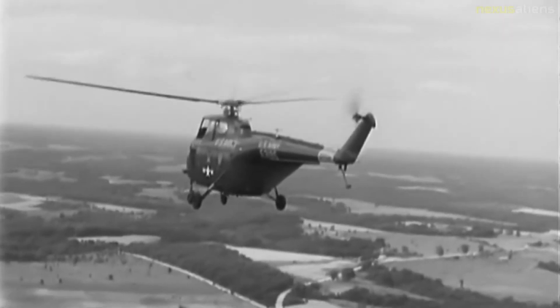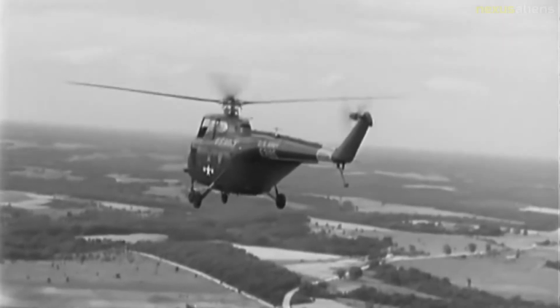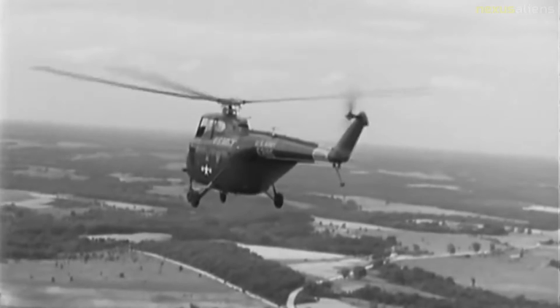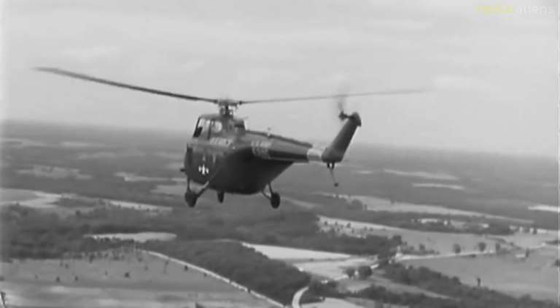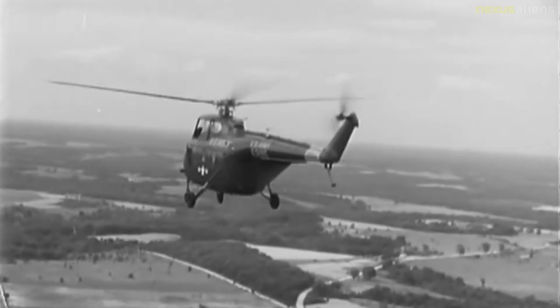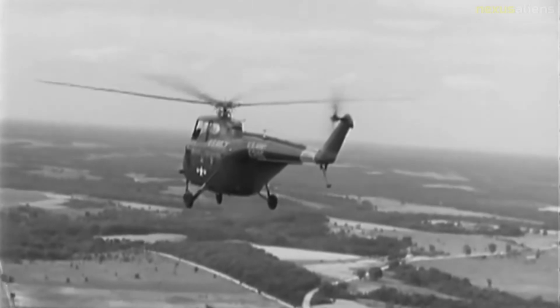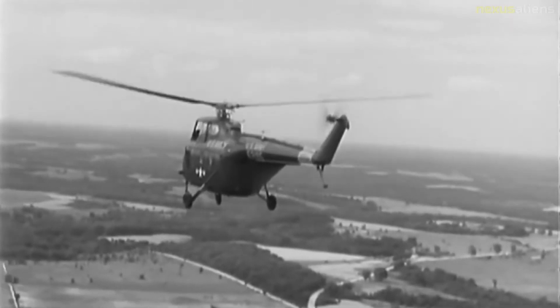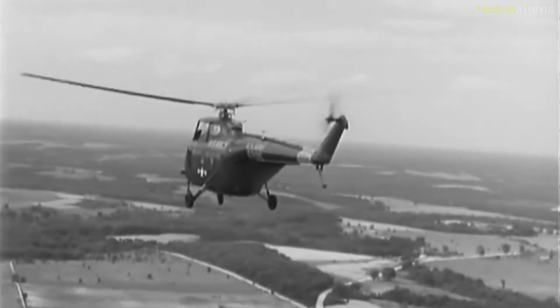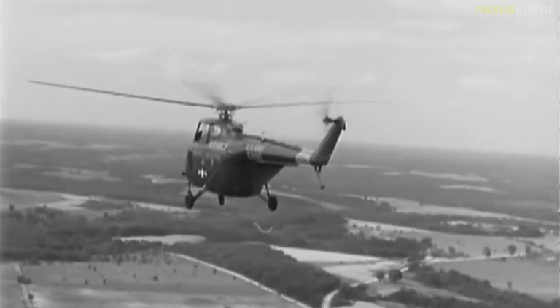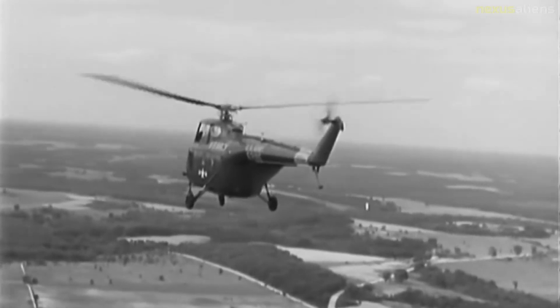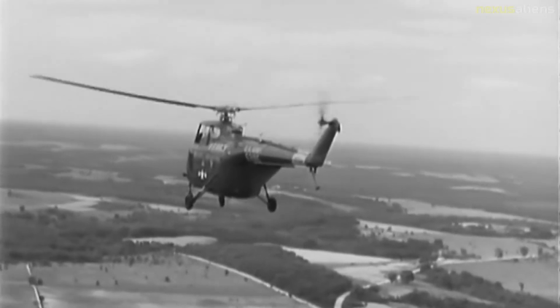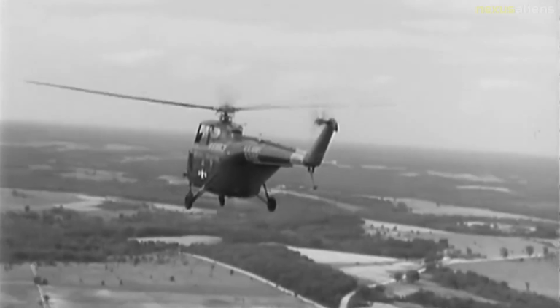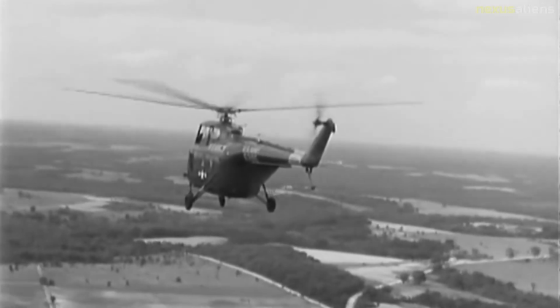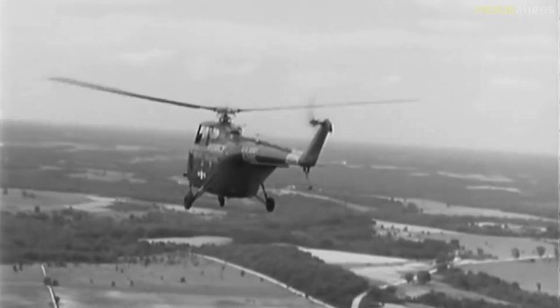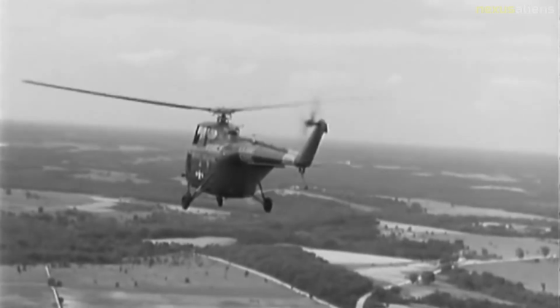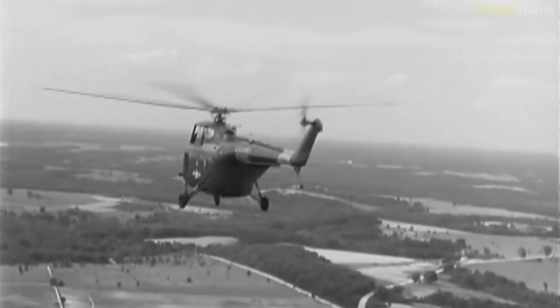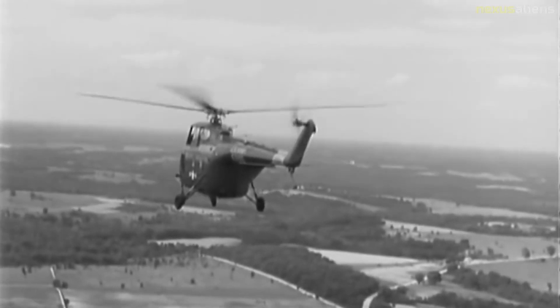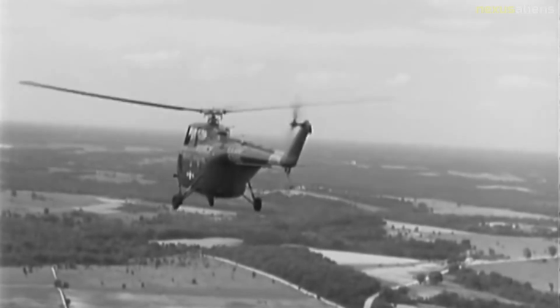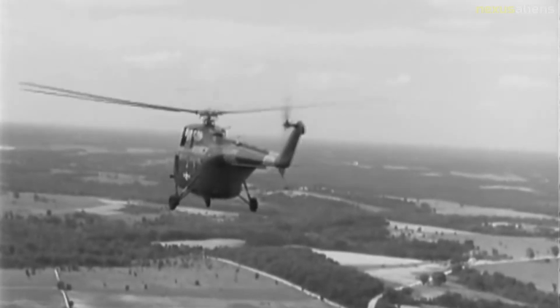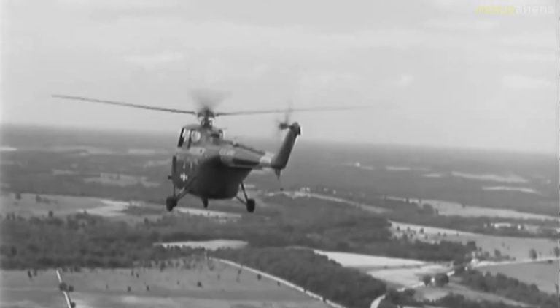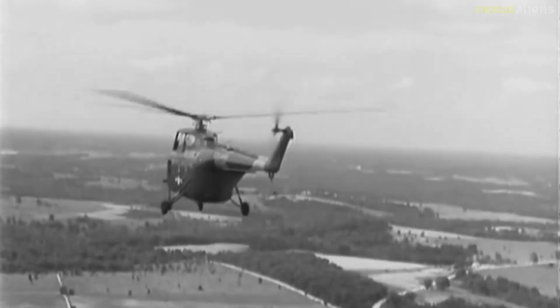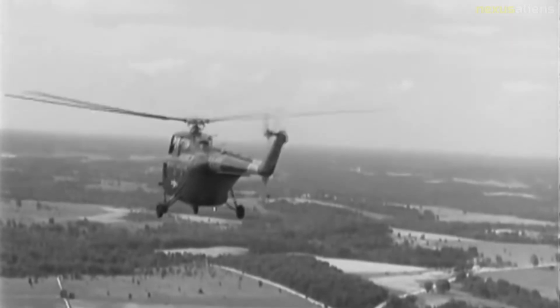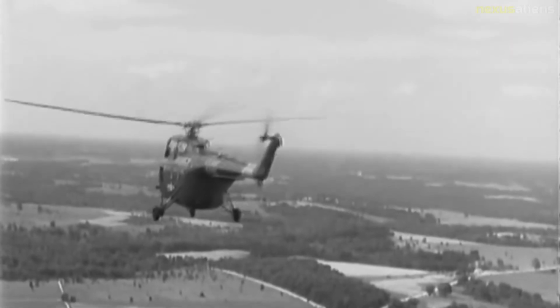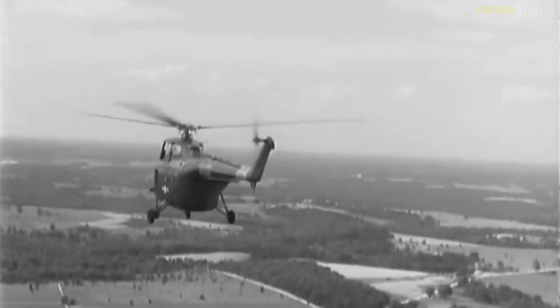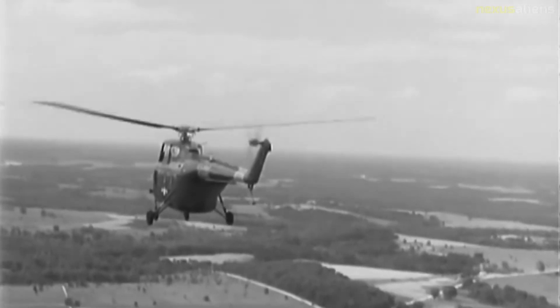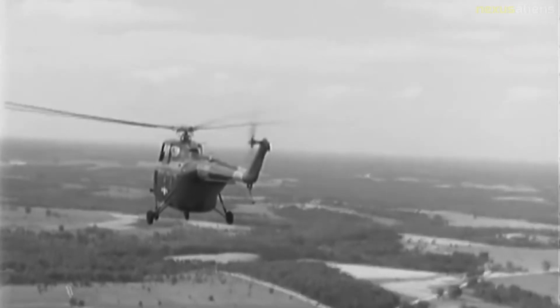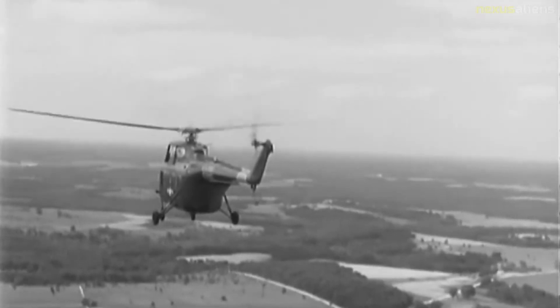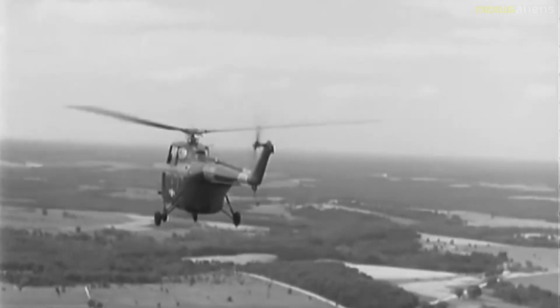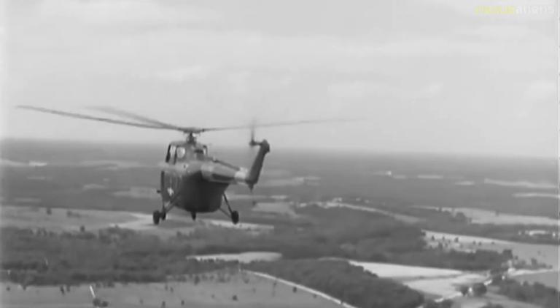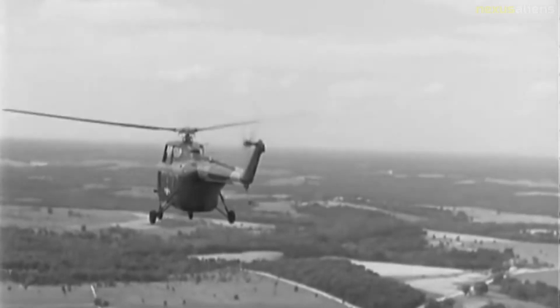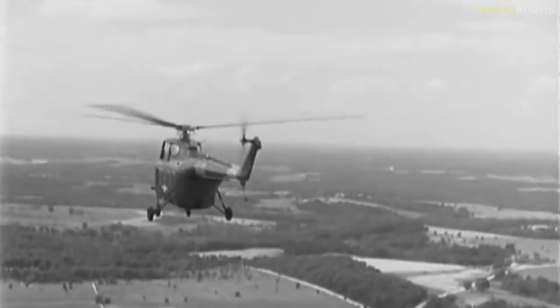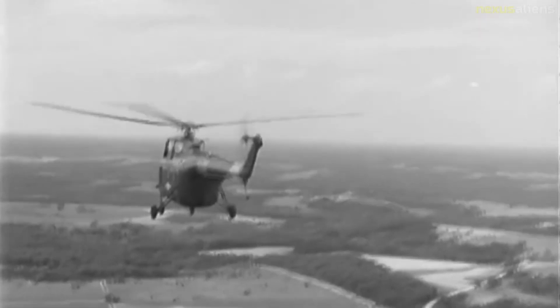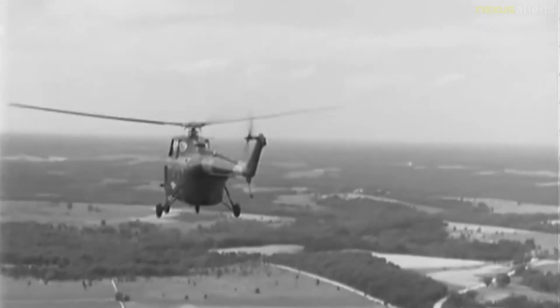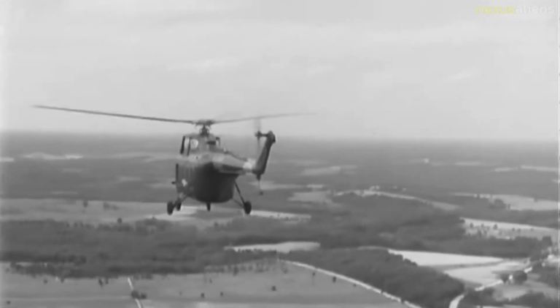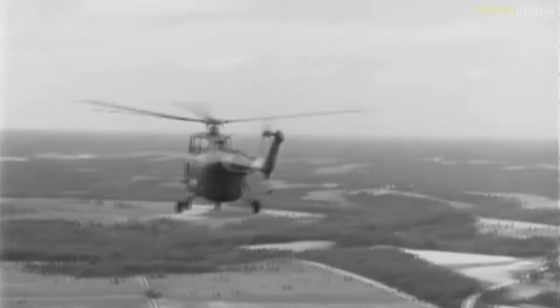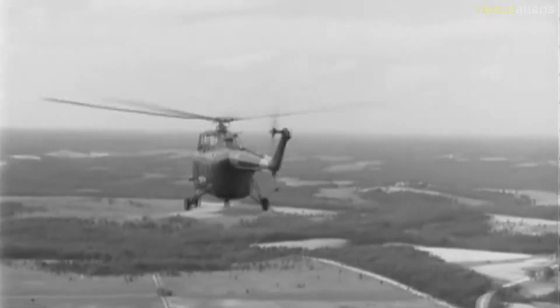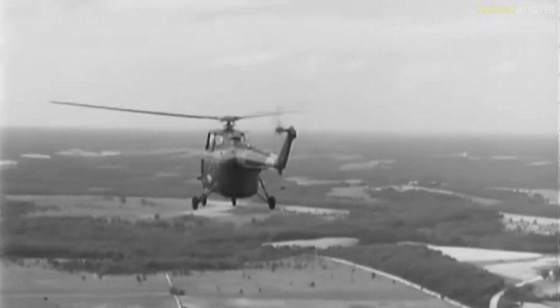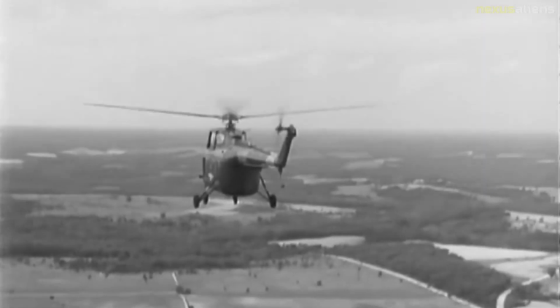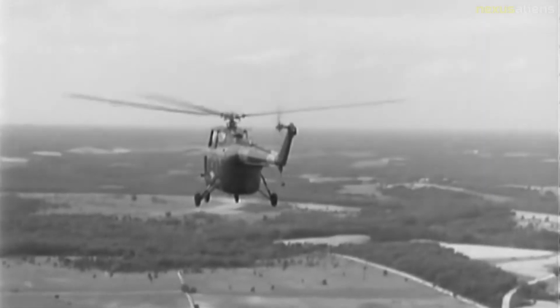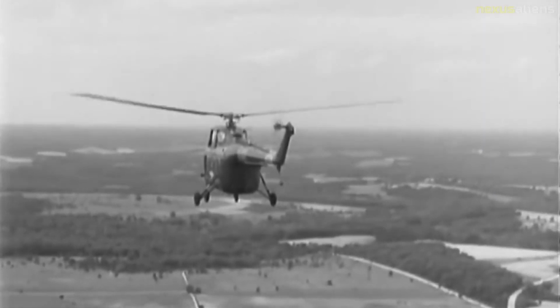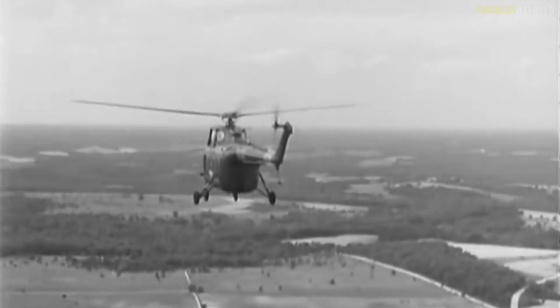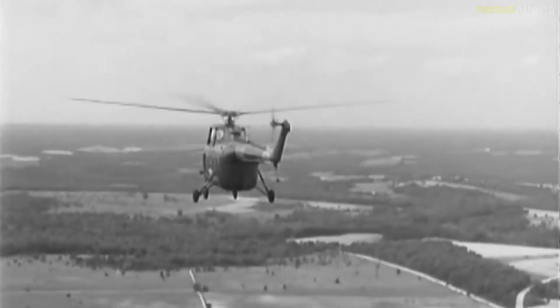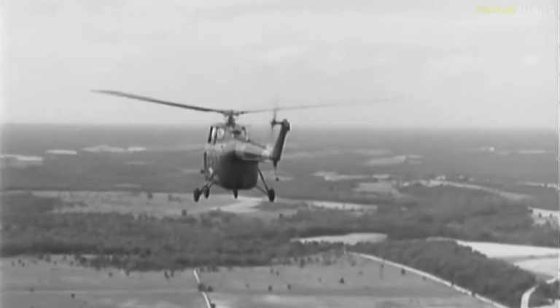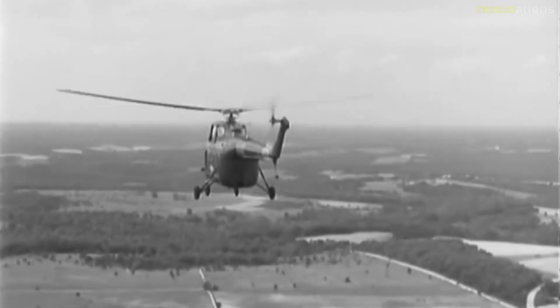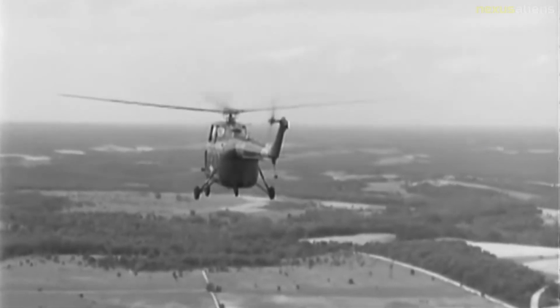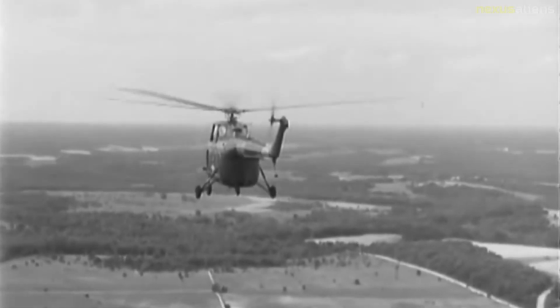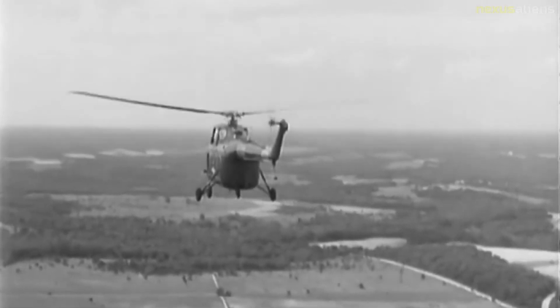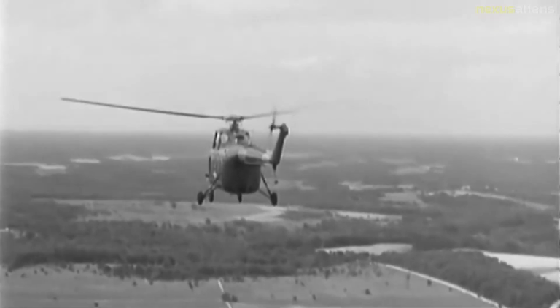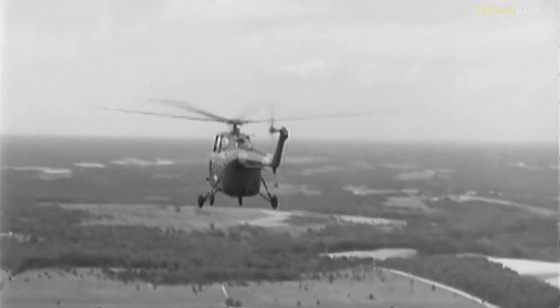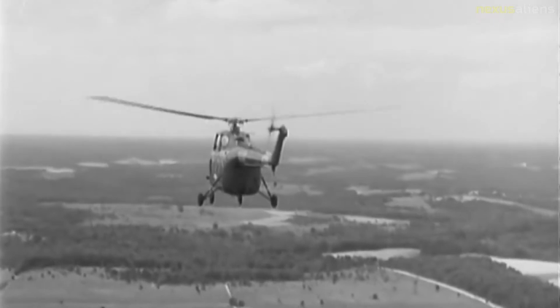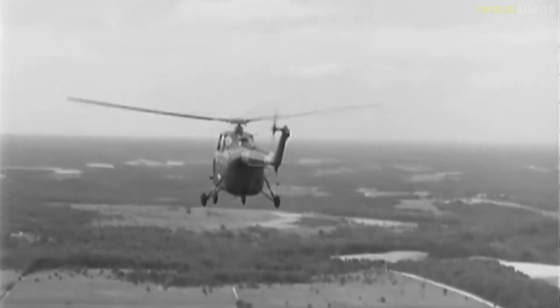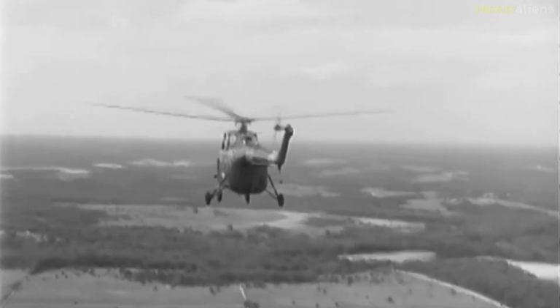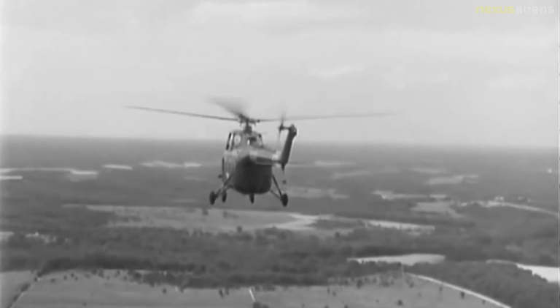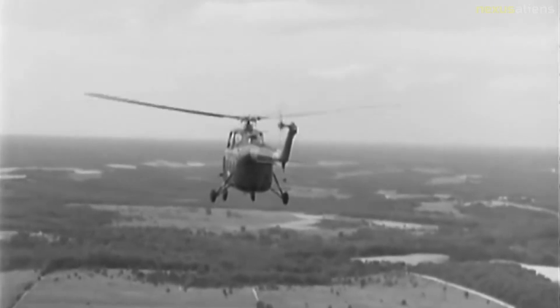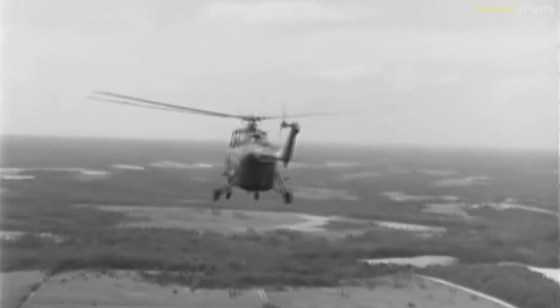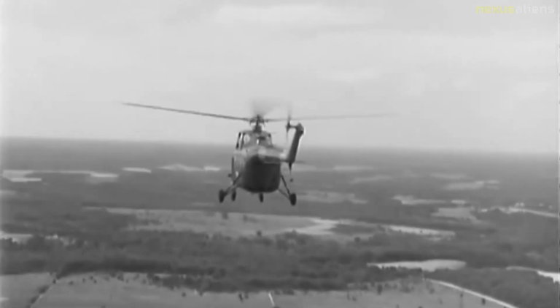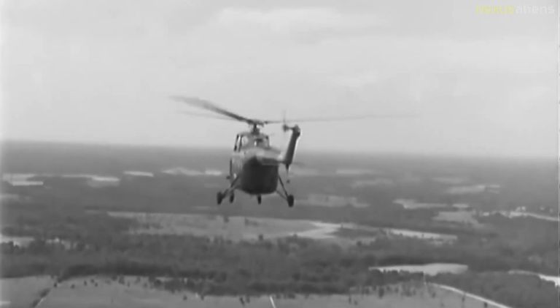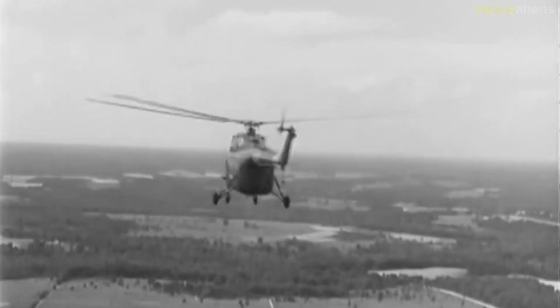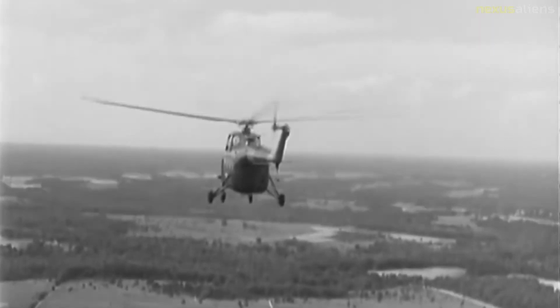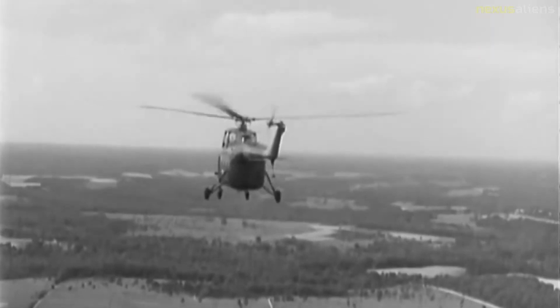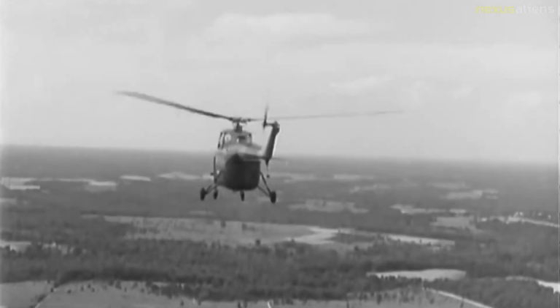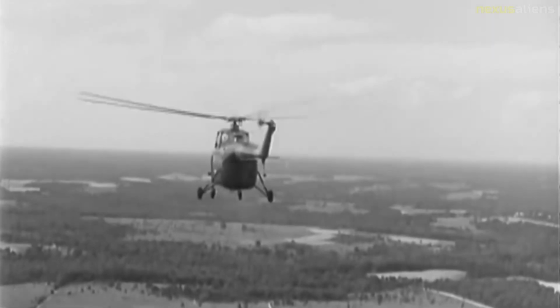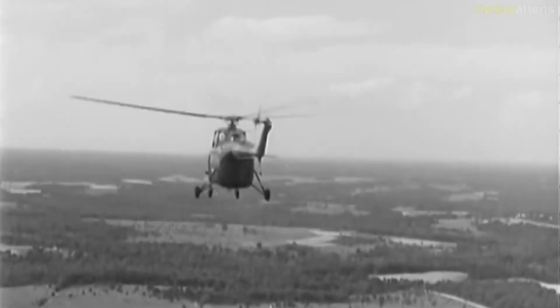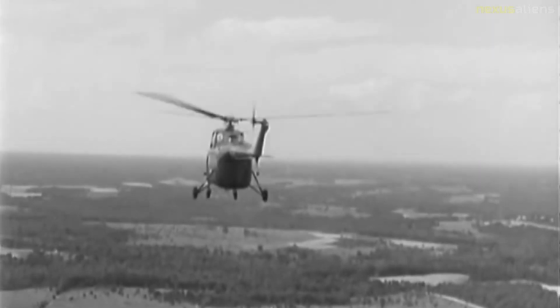These aircraft were the primary rescue and medical evacuation helicopters for the USAF during the Korean War. On 1 September 1953, Sabena used the S-55 to inaugurate the first commercial helicopter service in Europe.